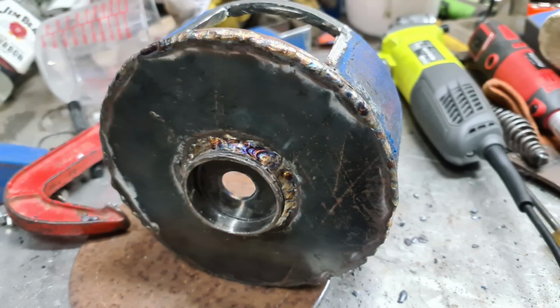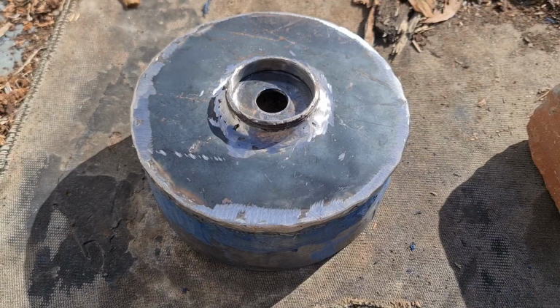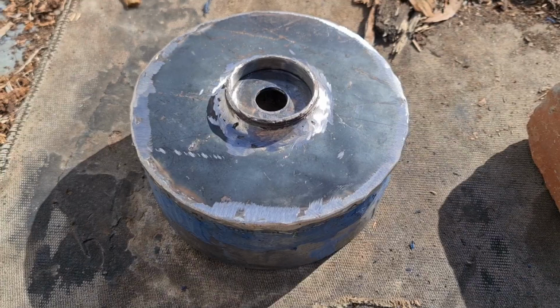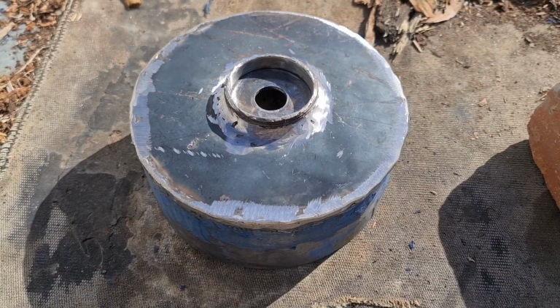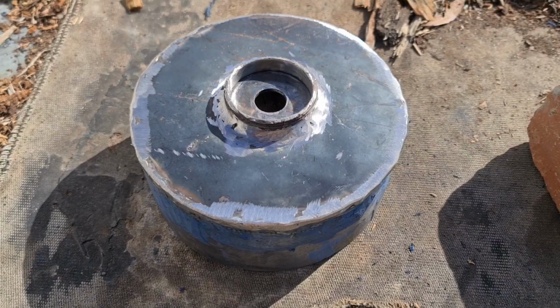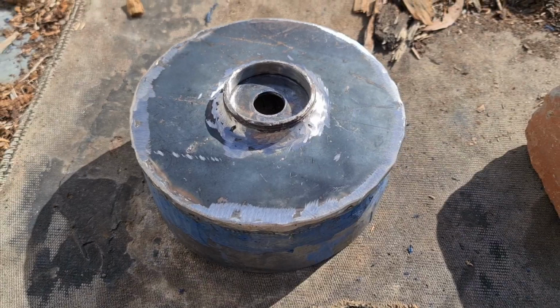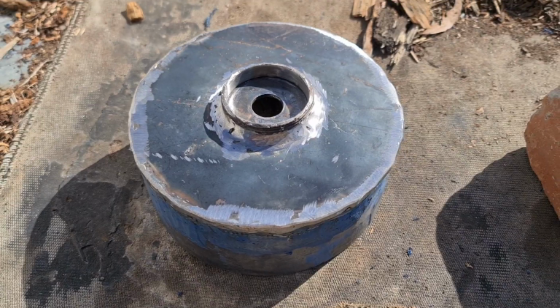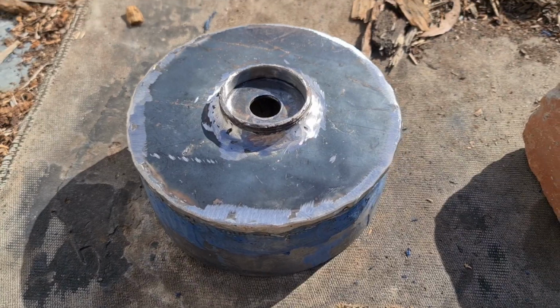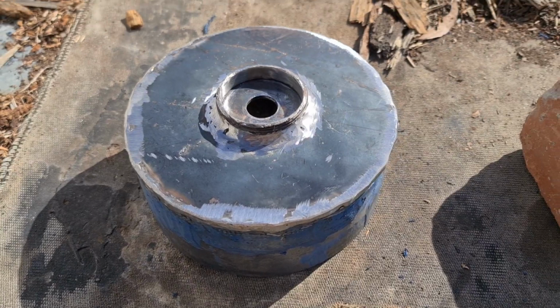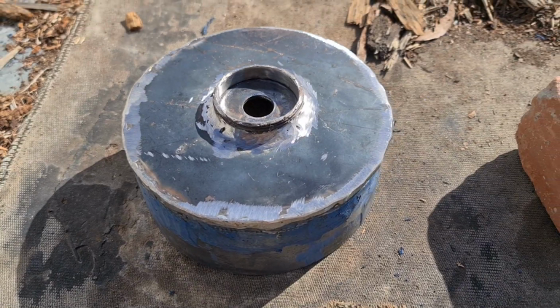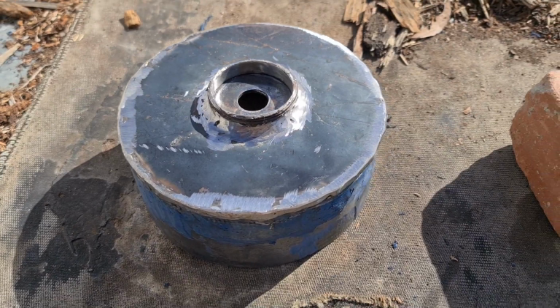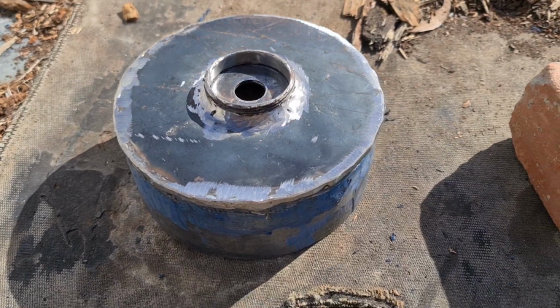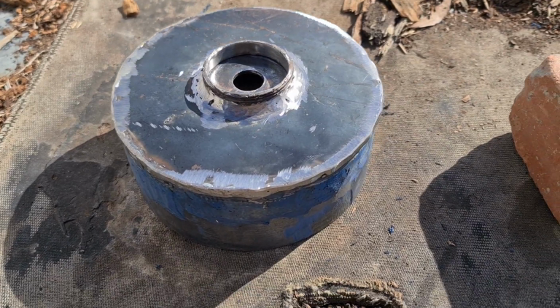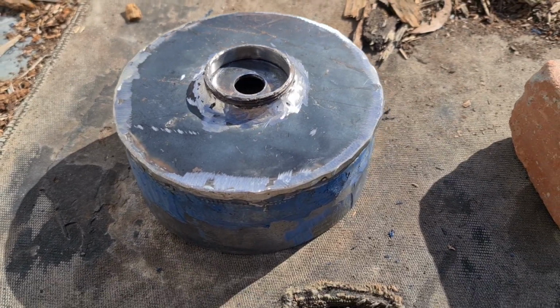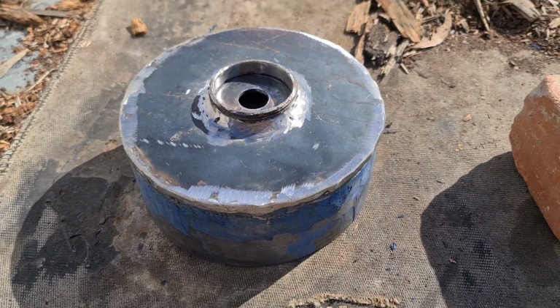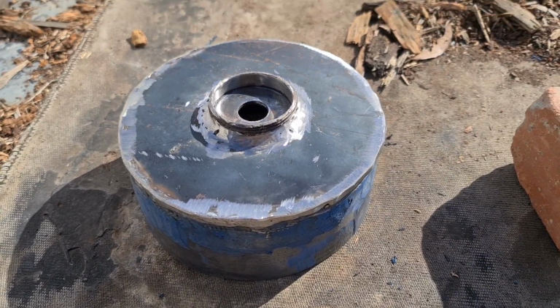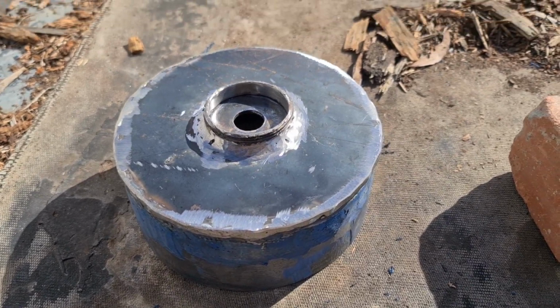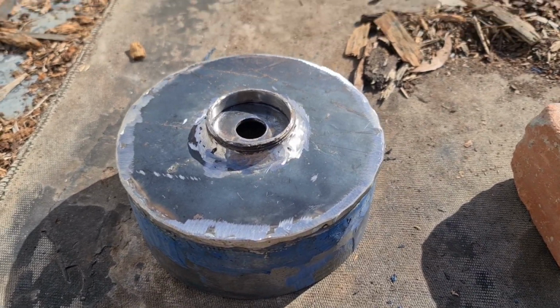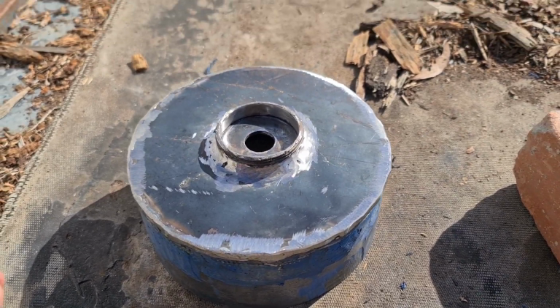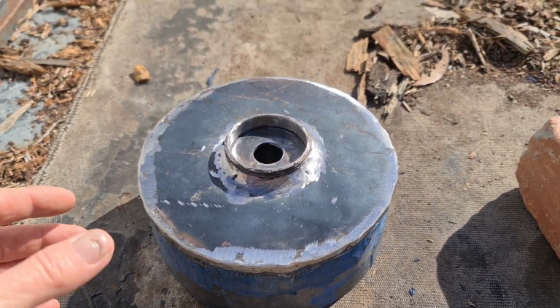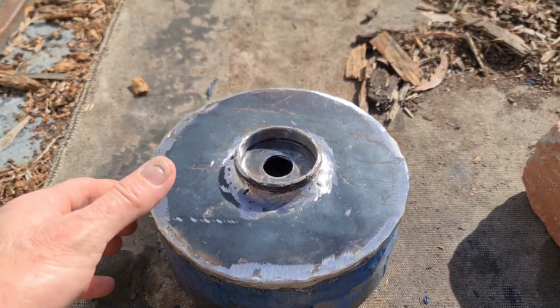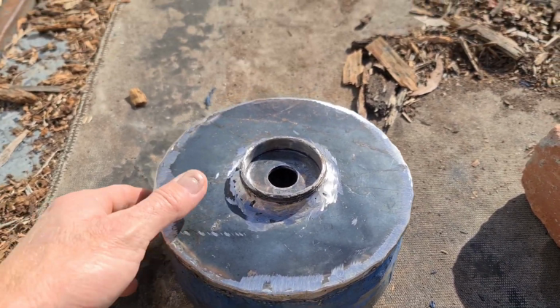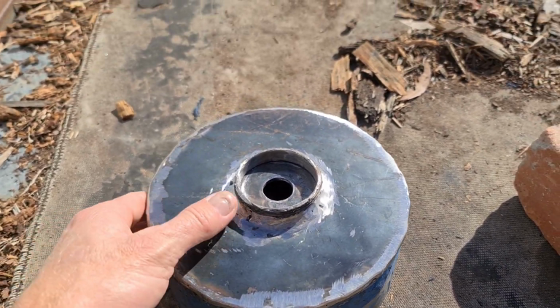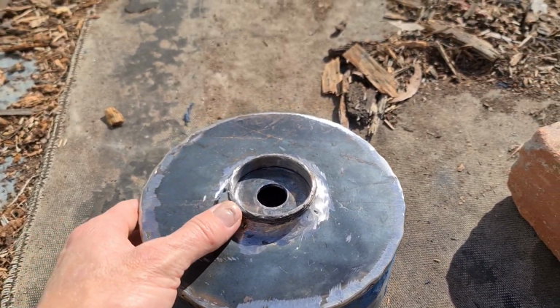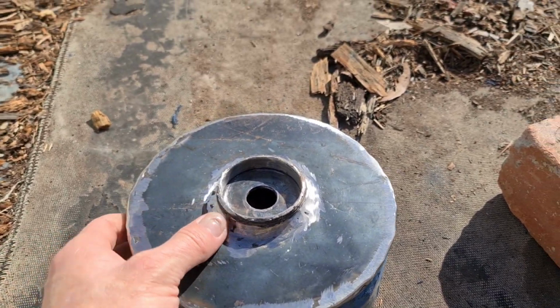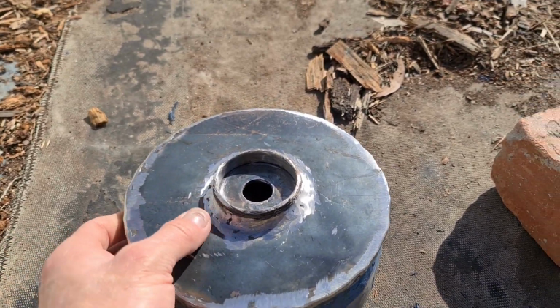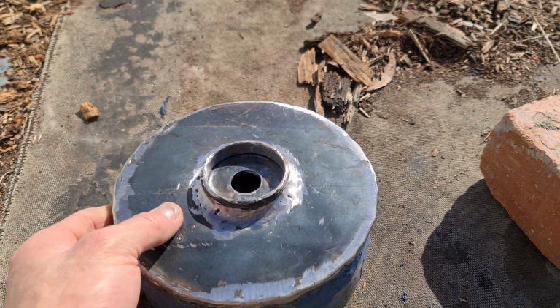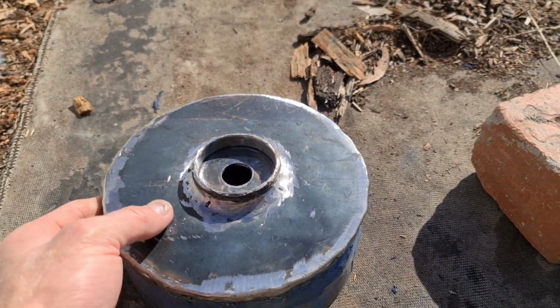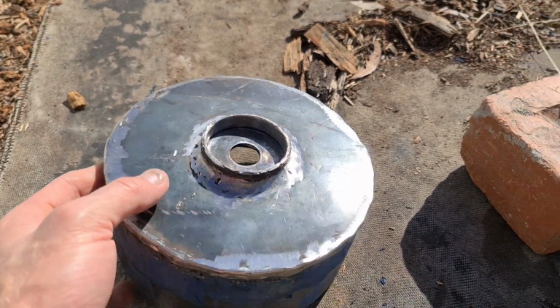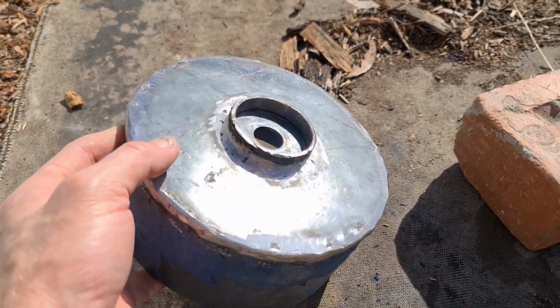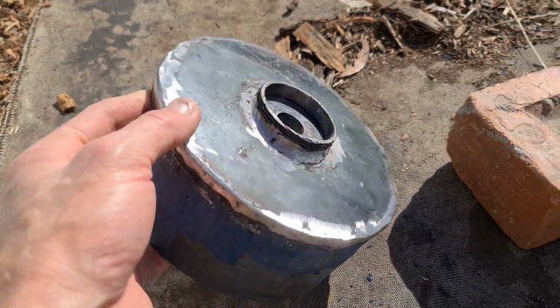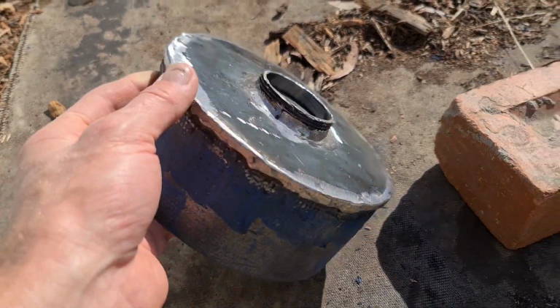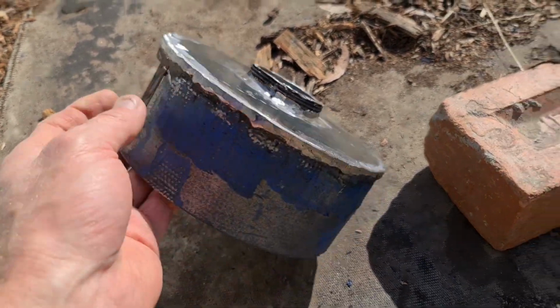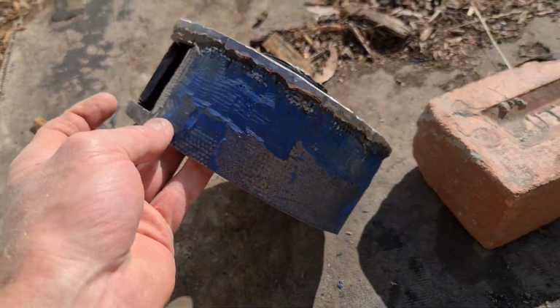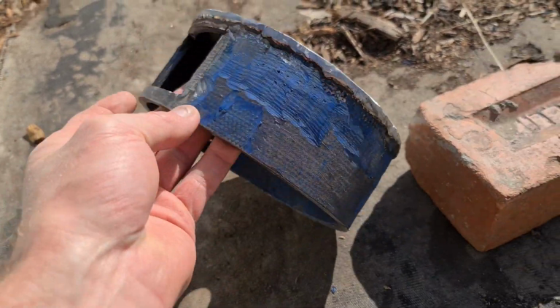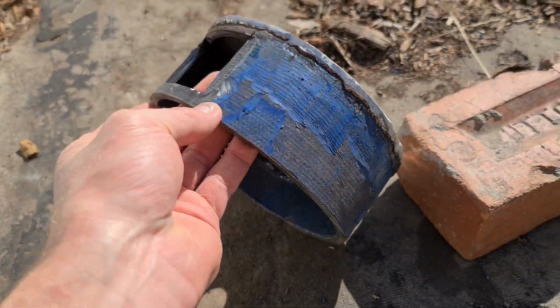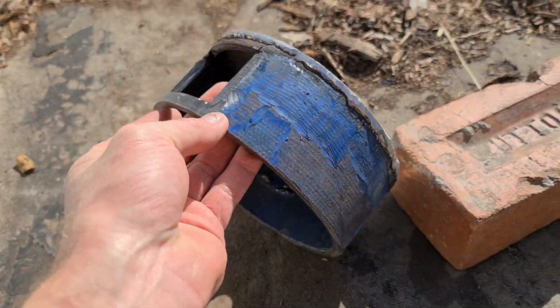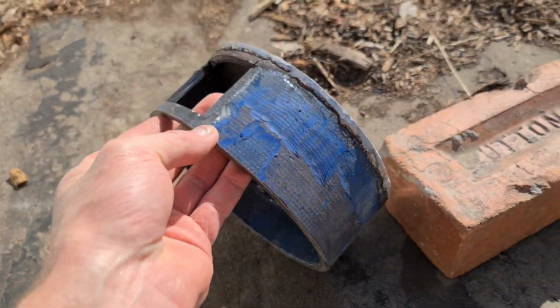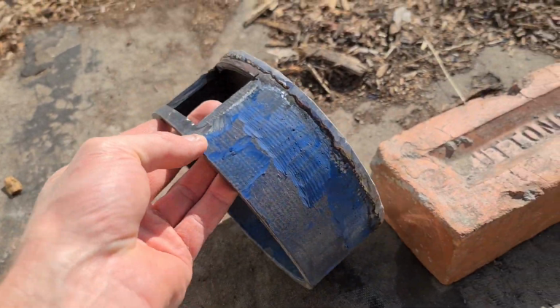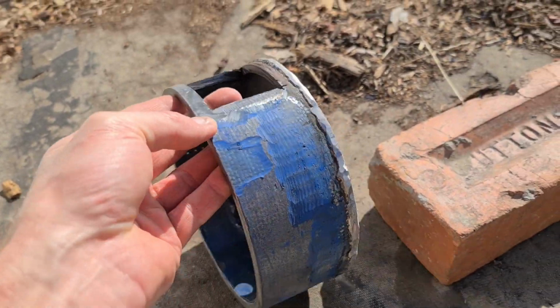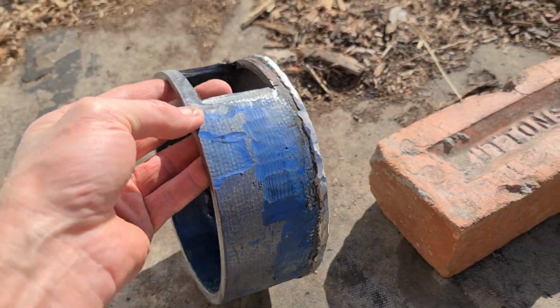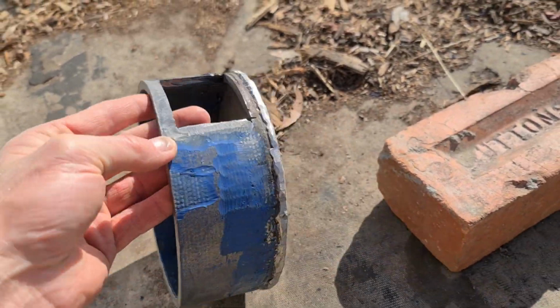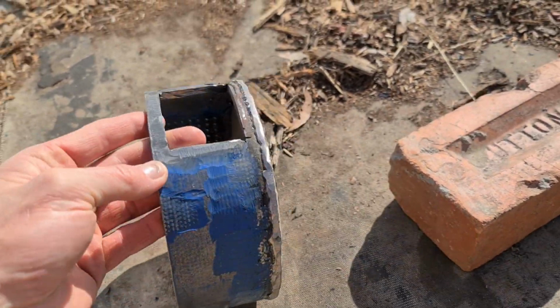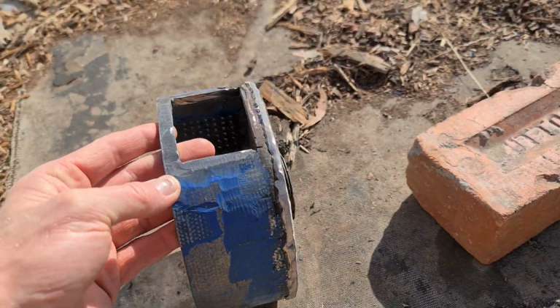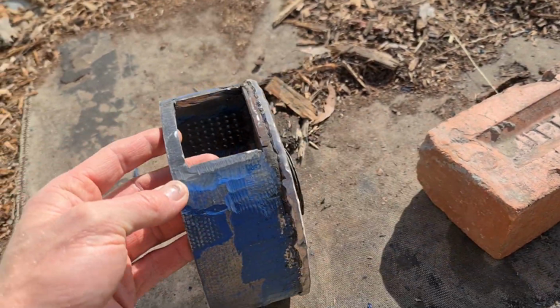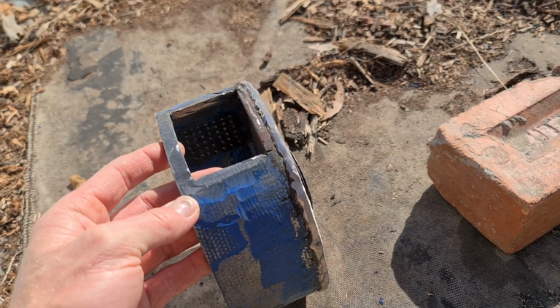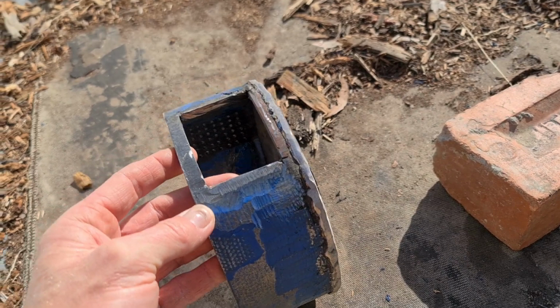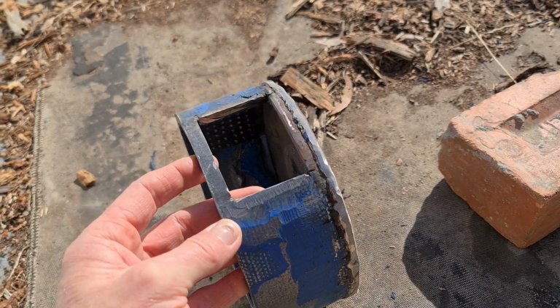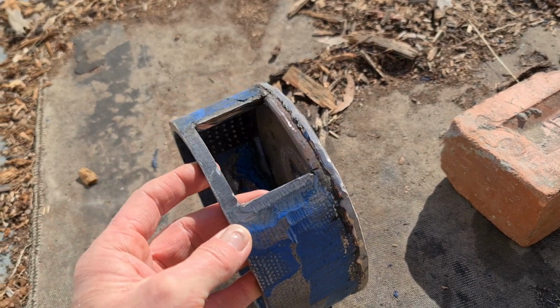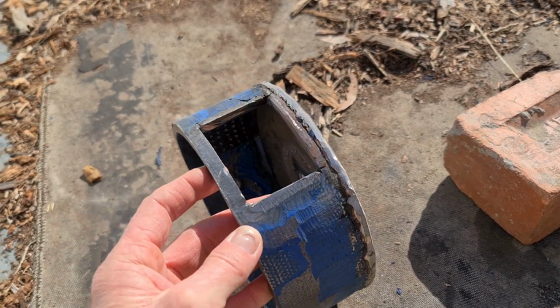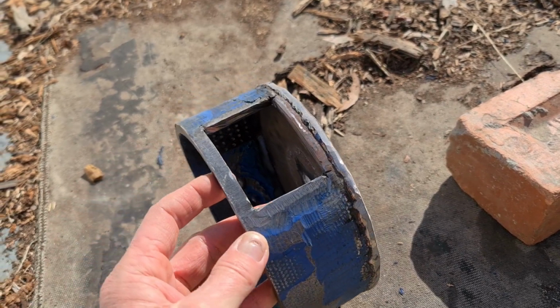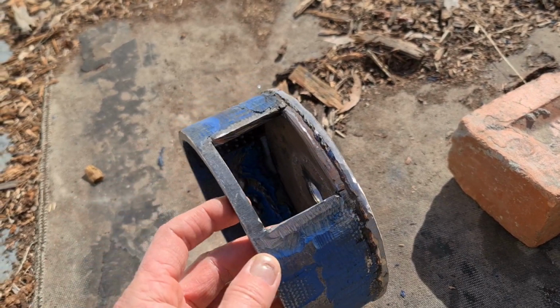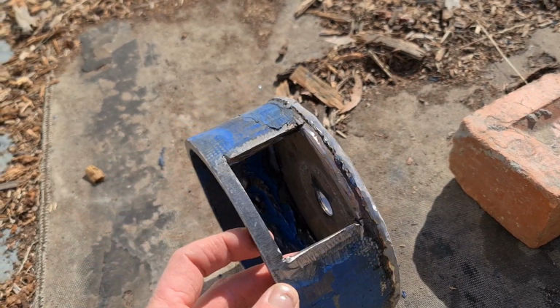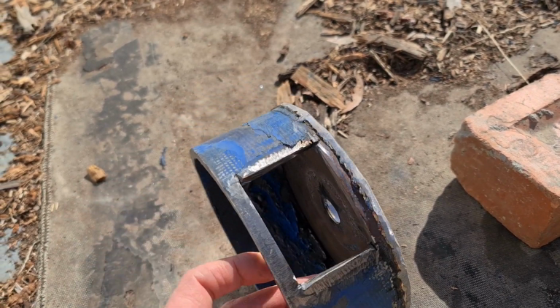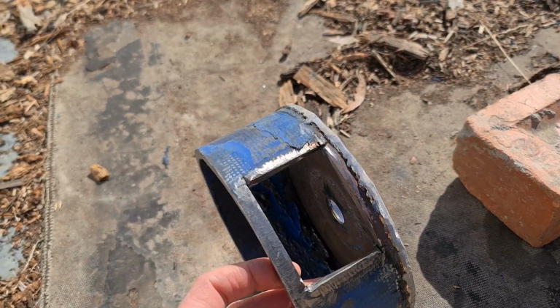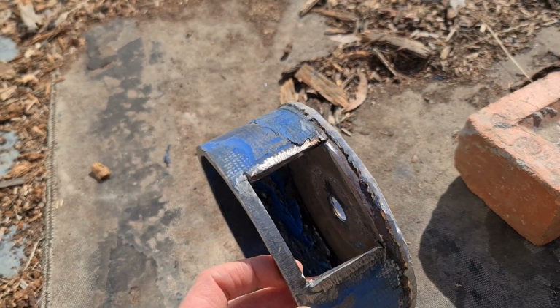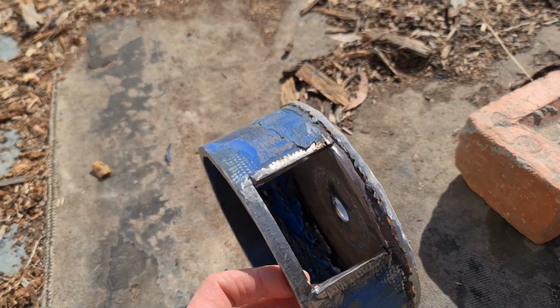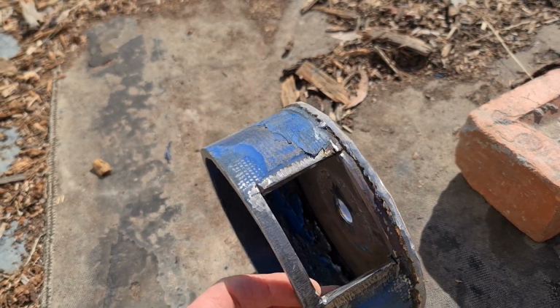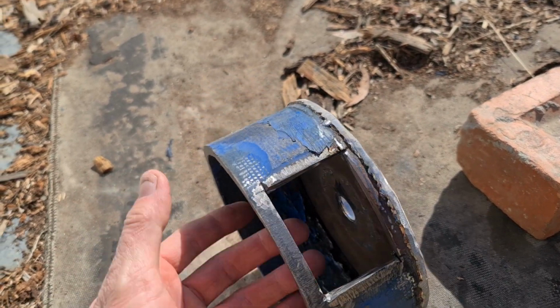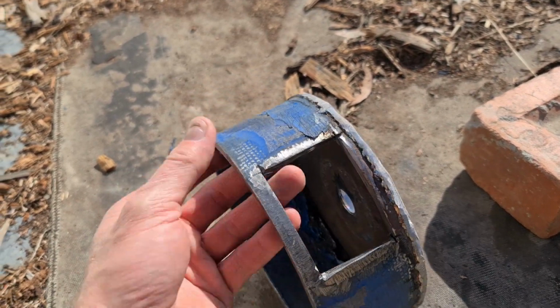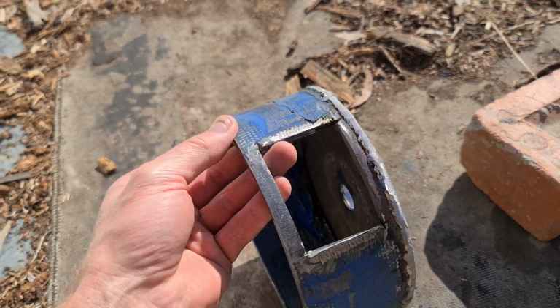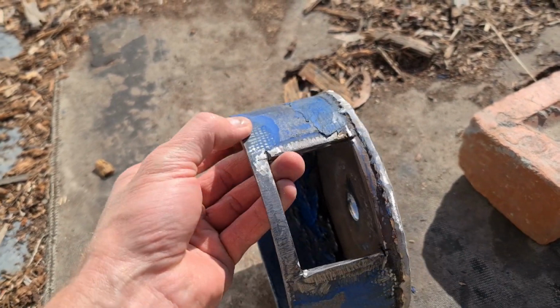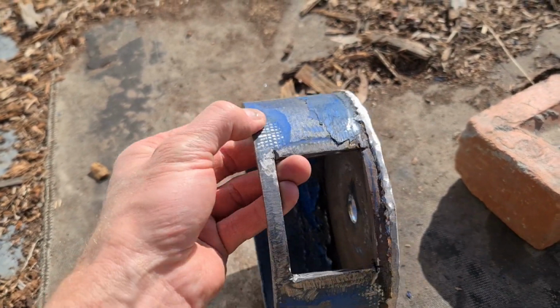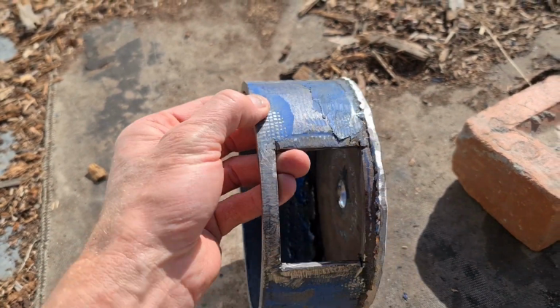I just cleaned it up with the grinder, so you should have something that looks similar to this.